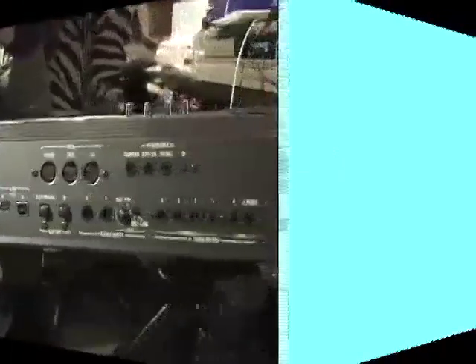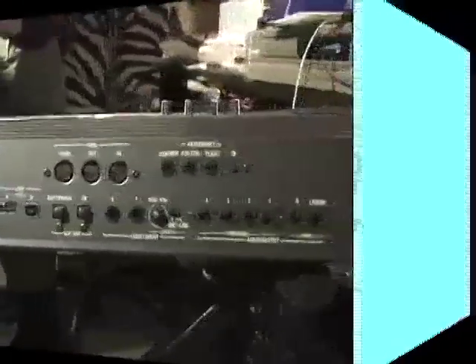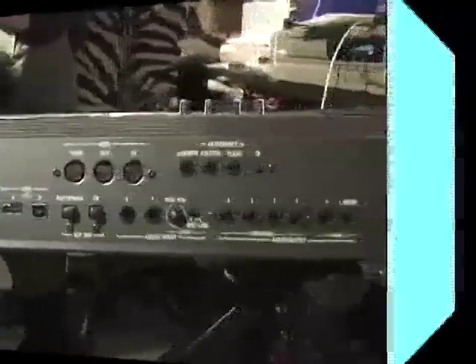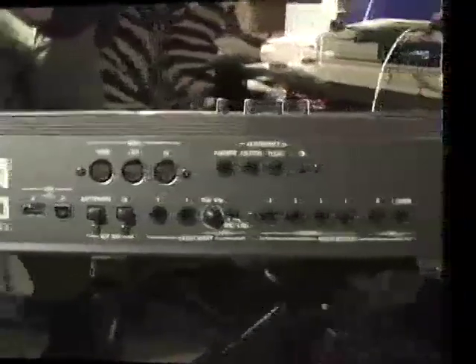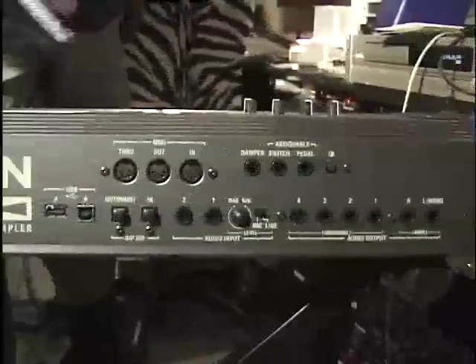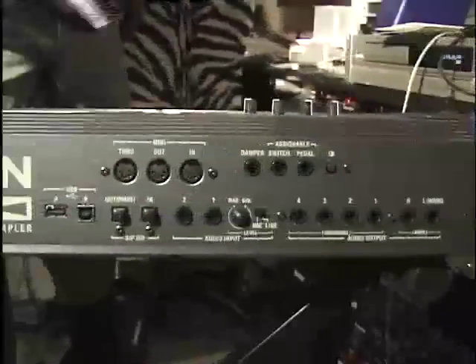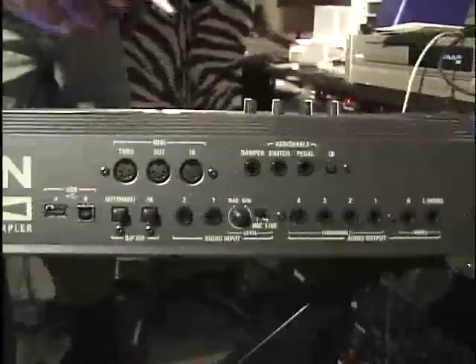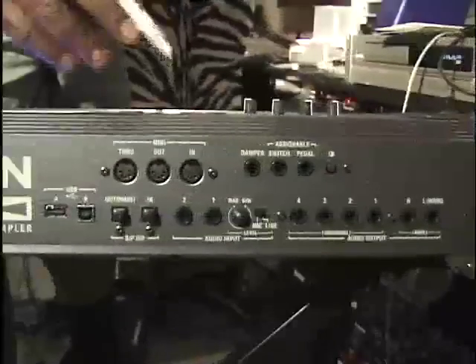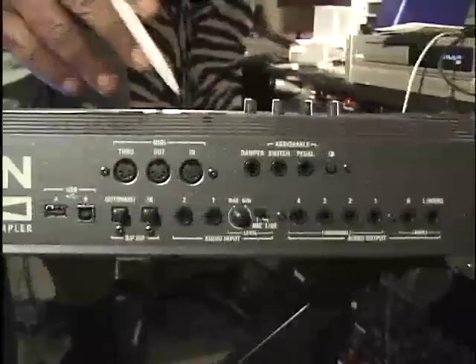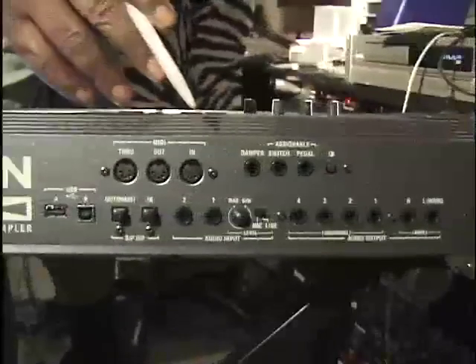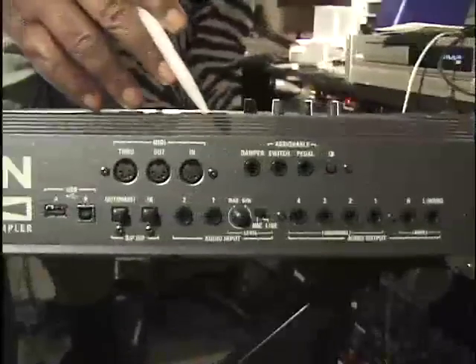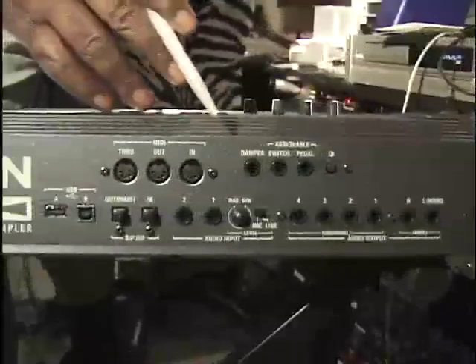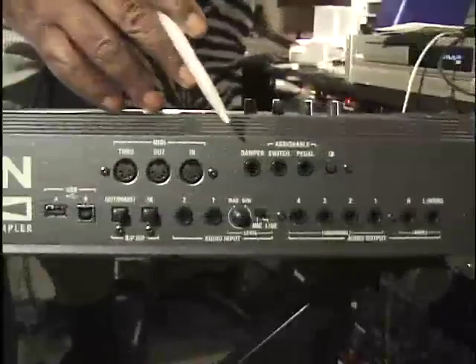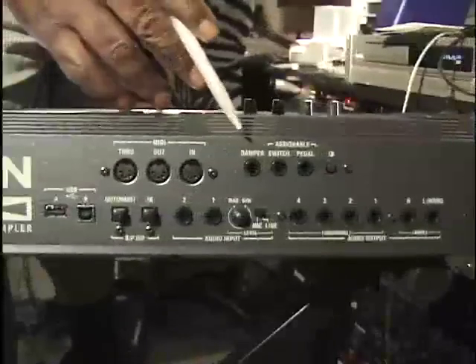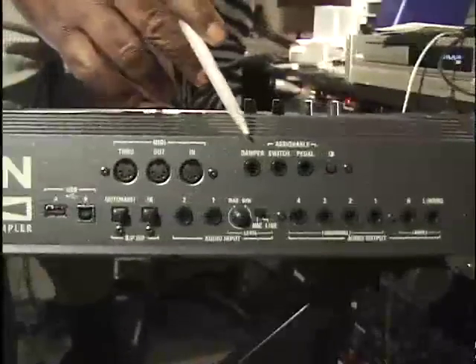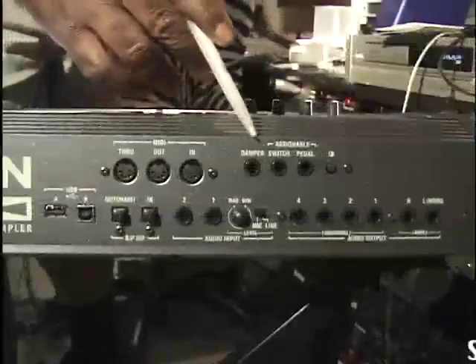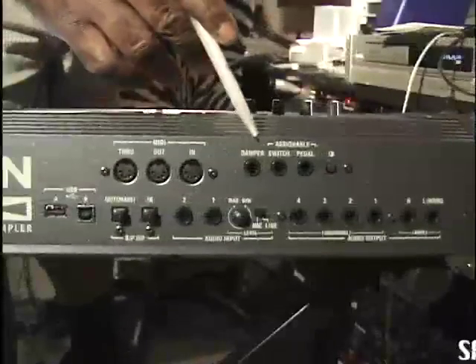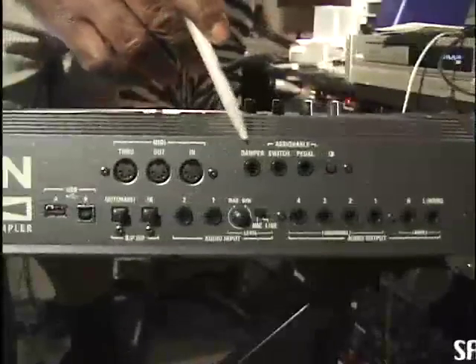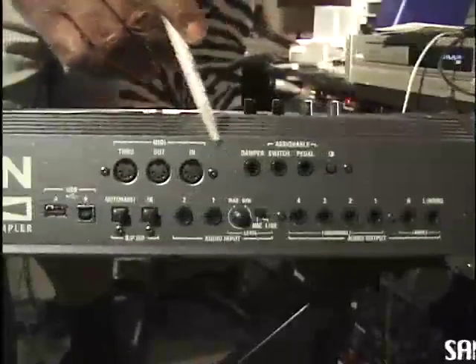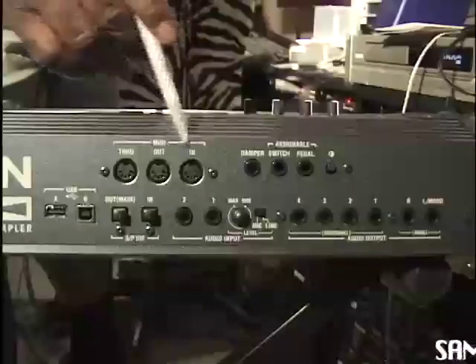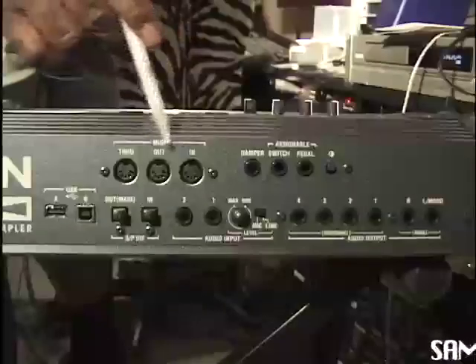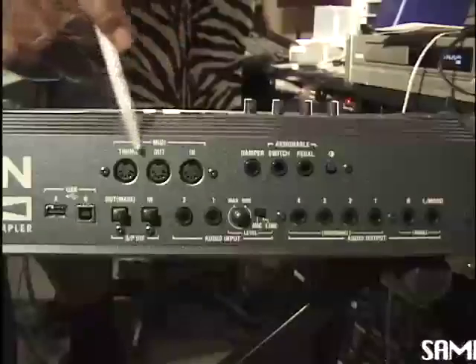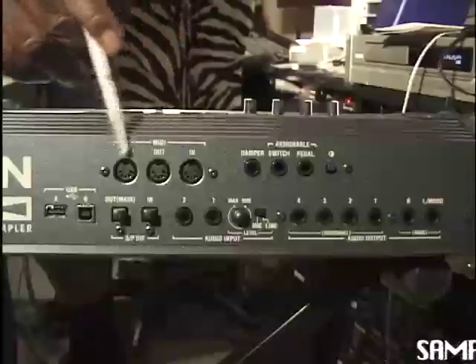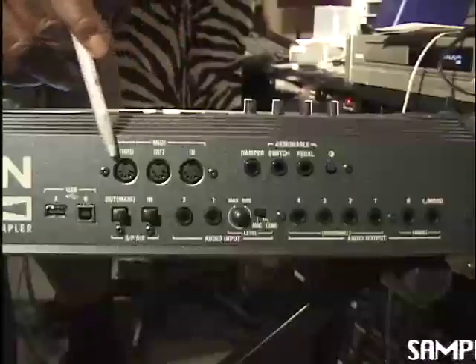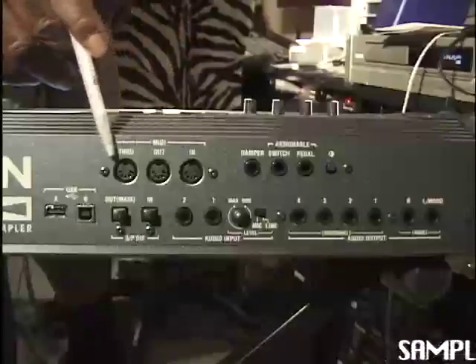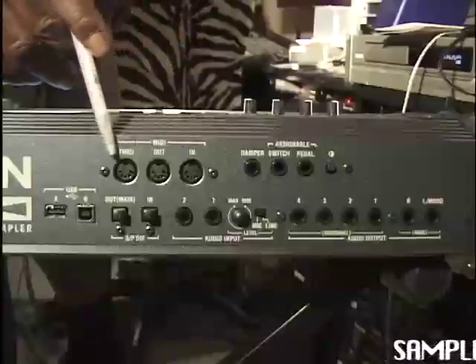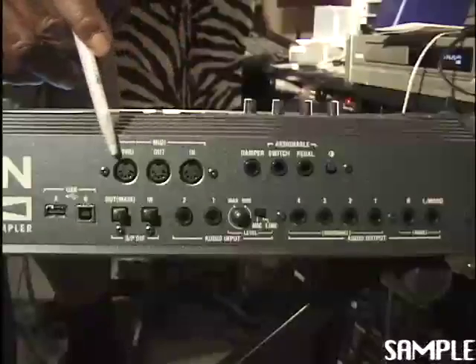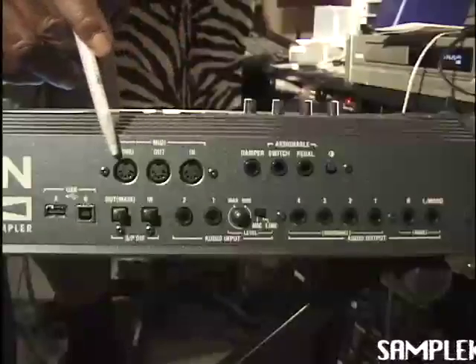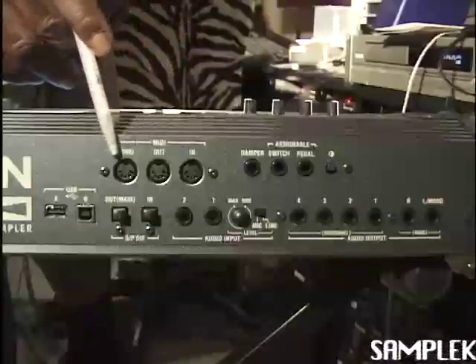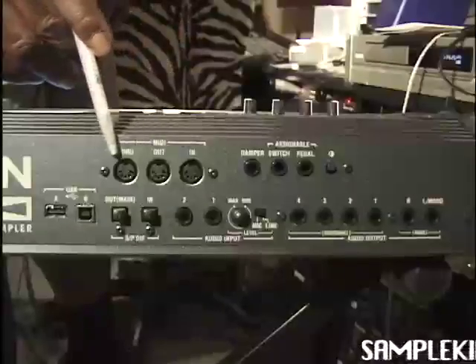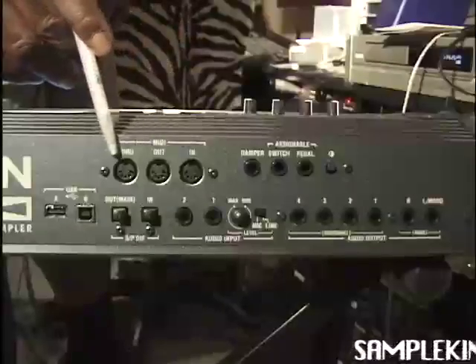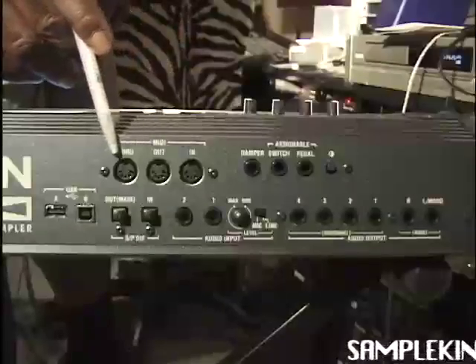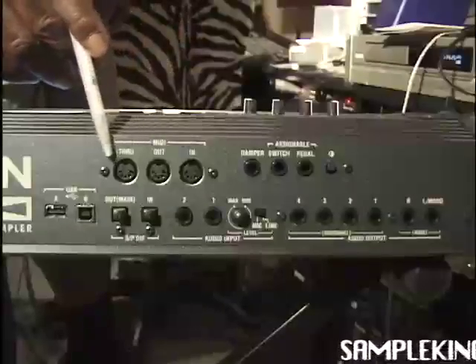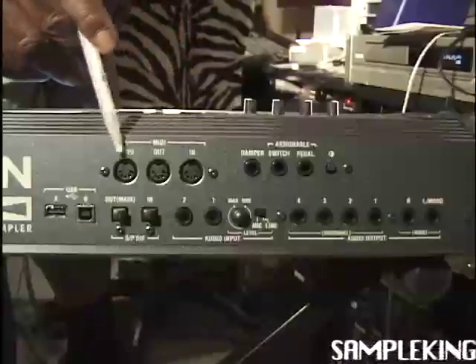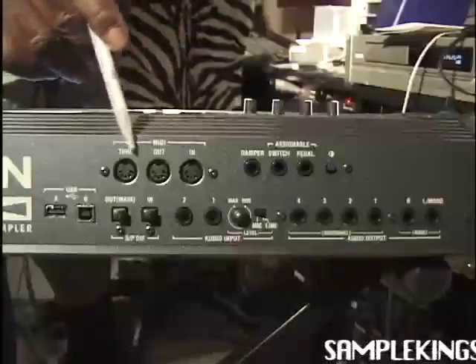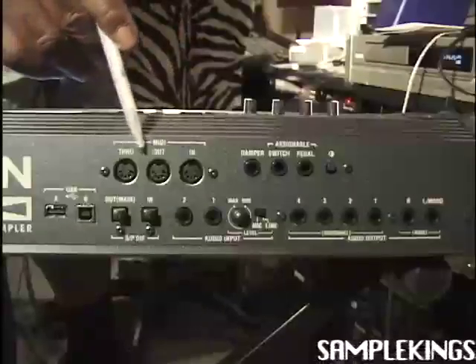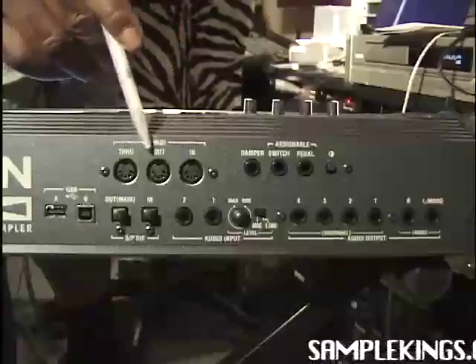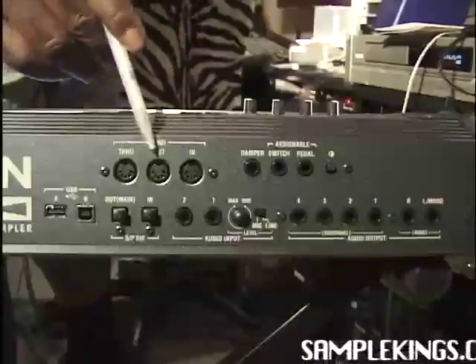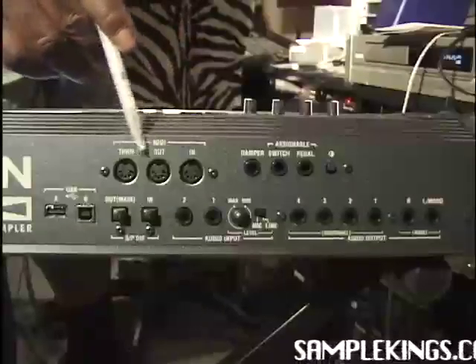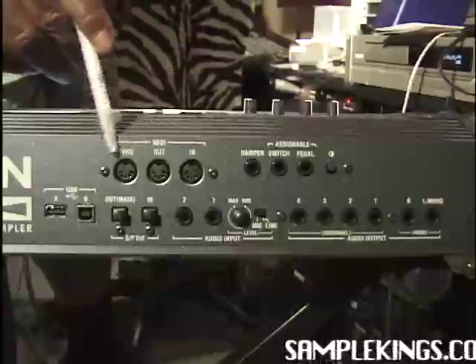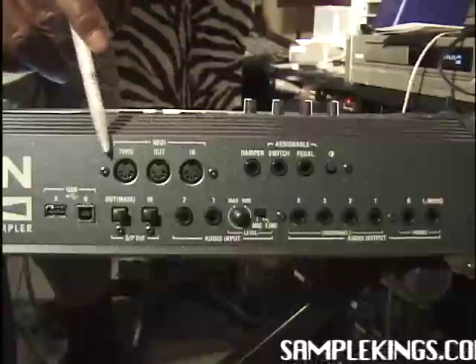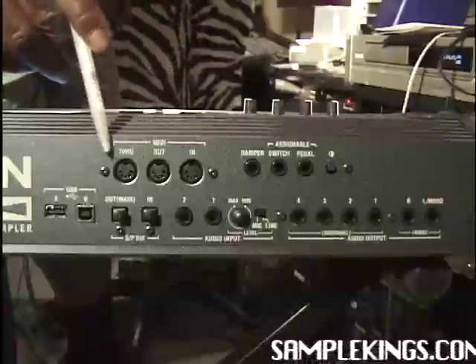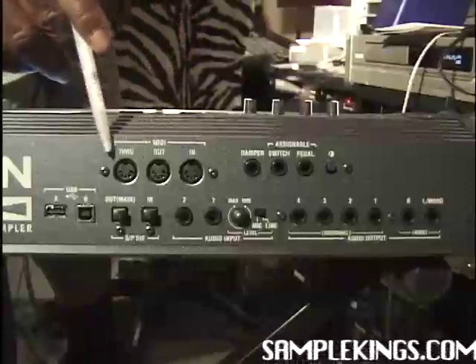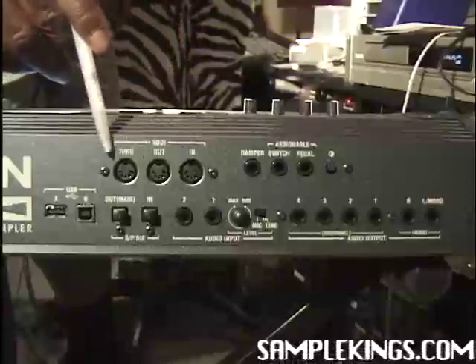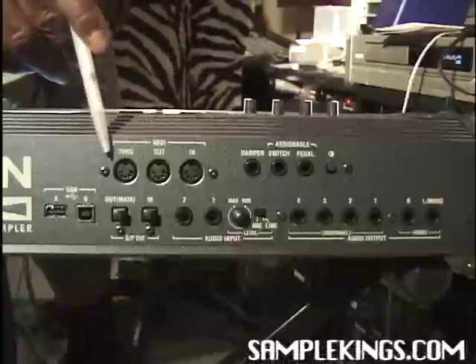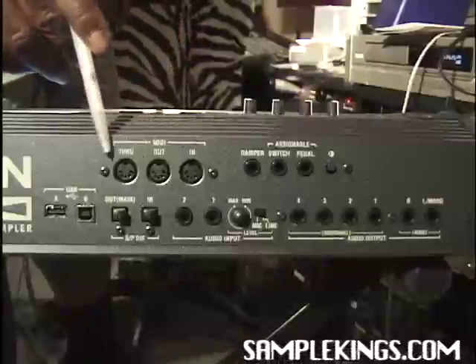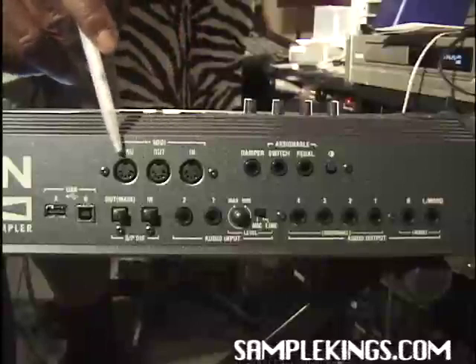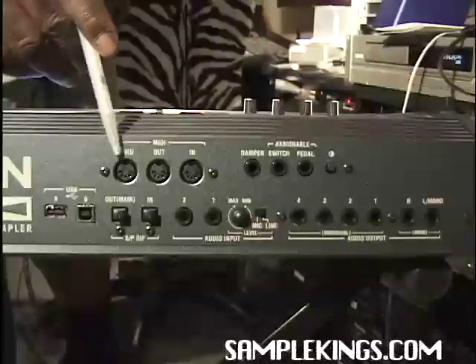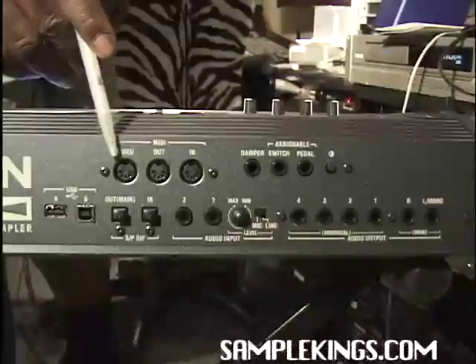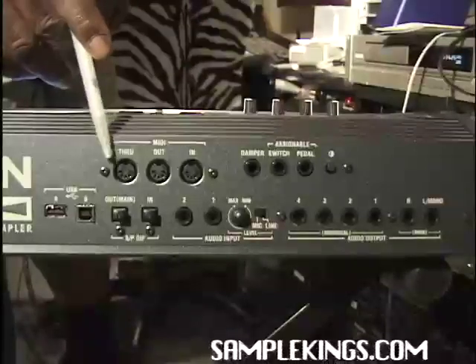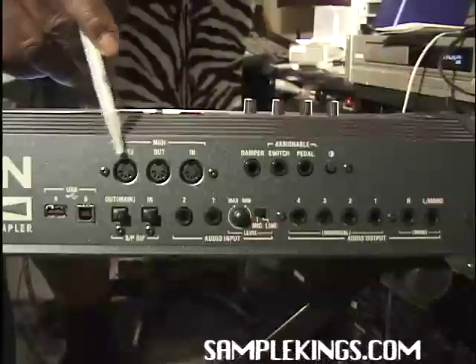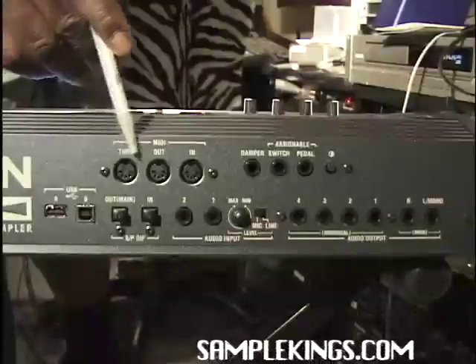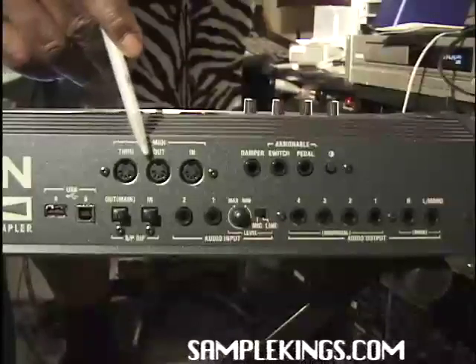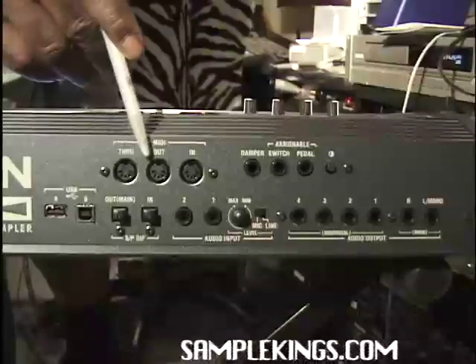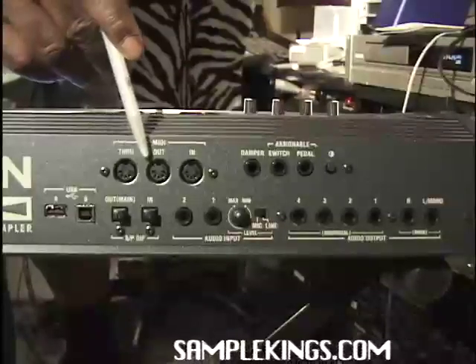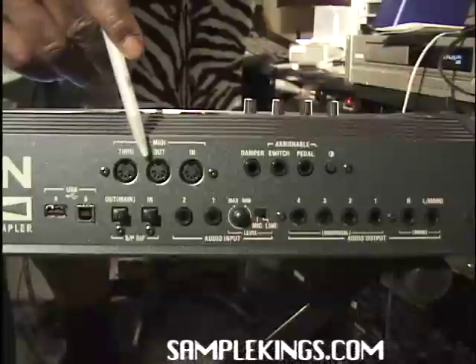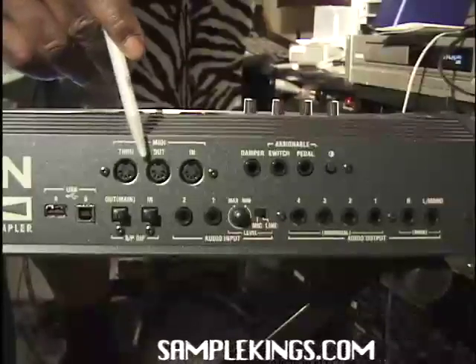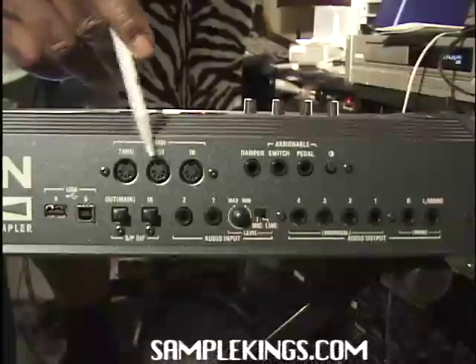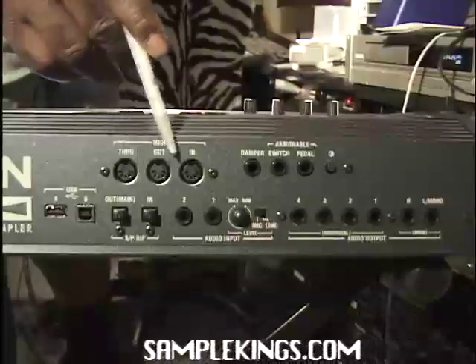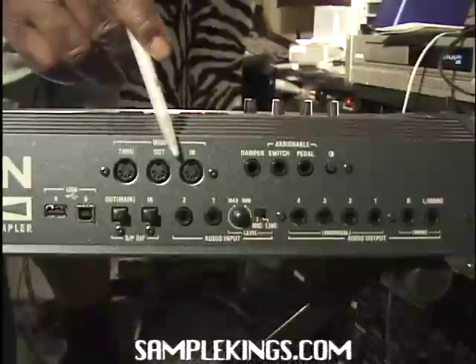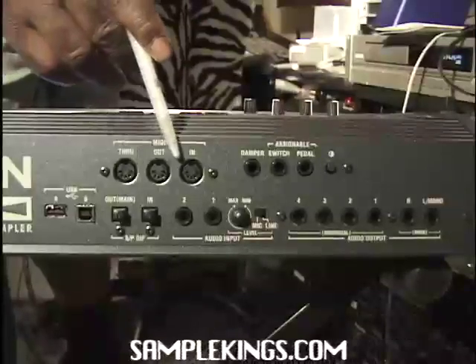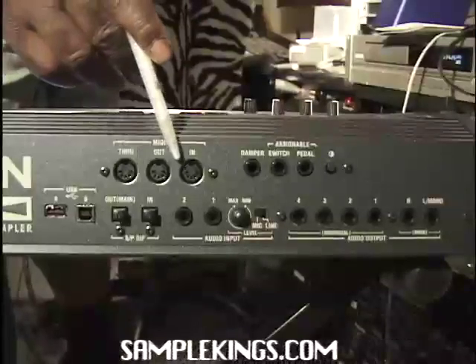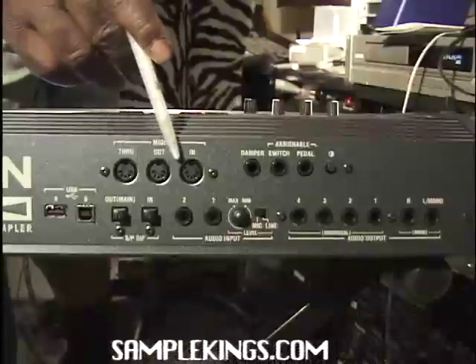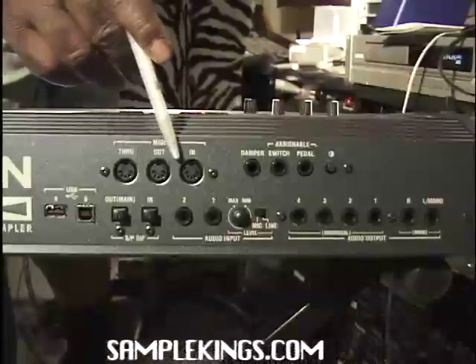Here's the back of our Triton Xtreme. Here's our MIDI section right here. We have our through, our out, and our input for MIDI.